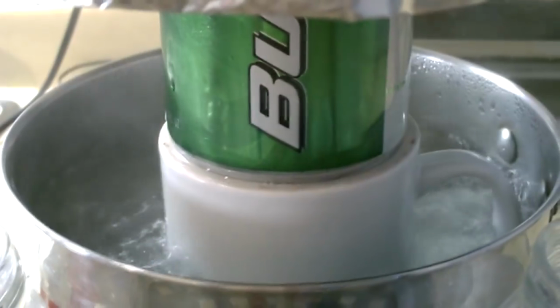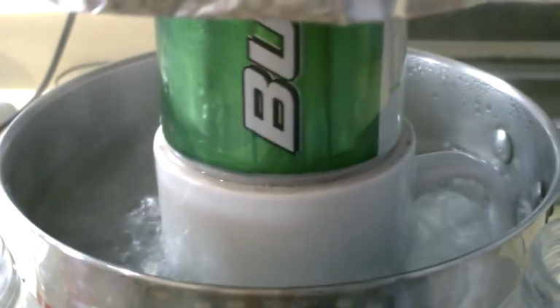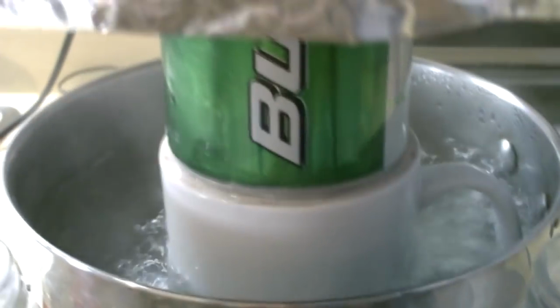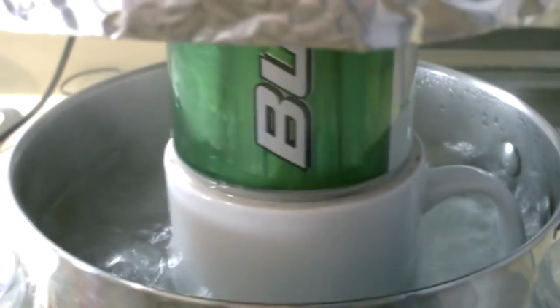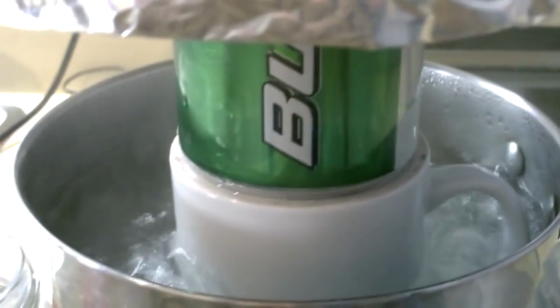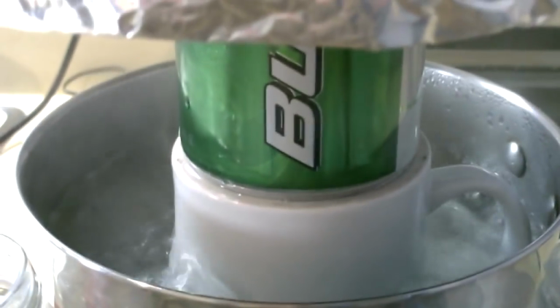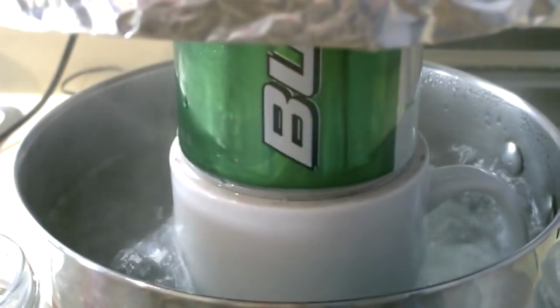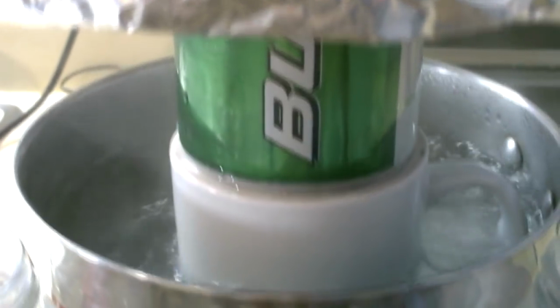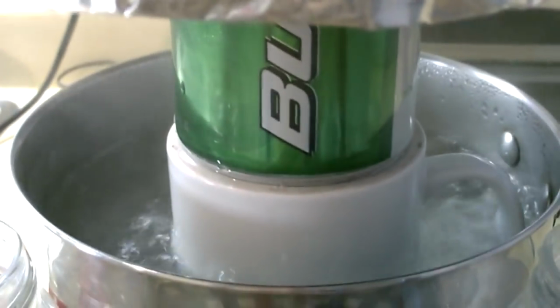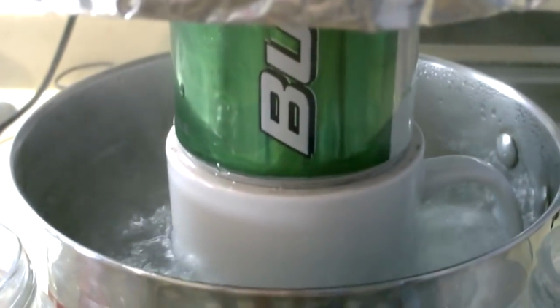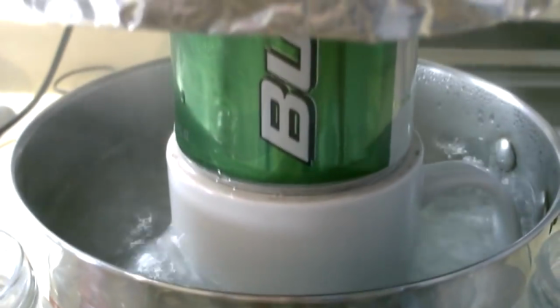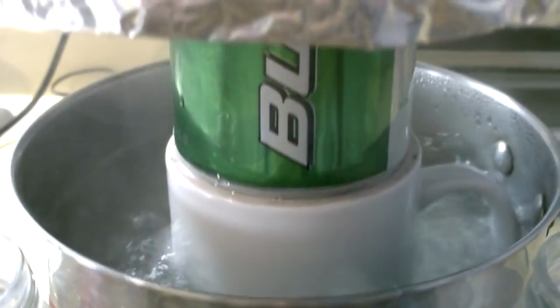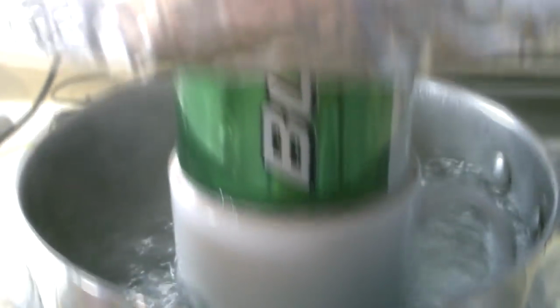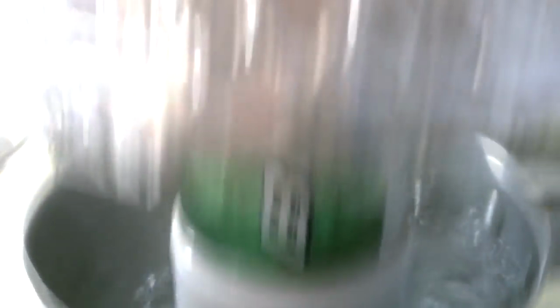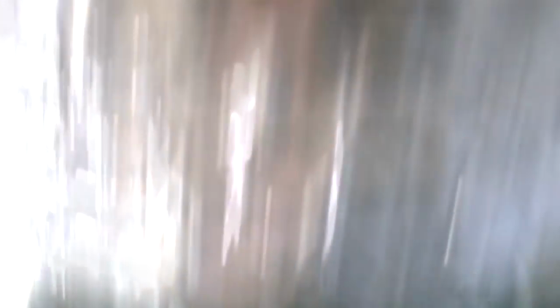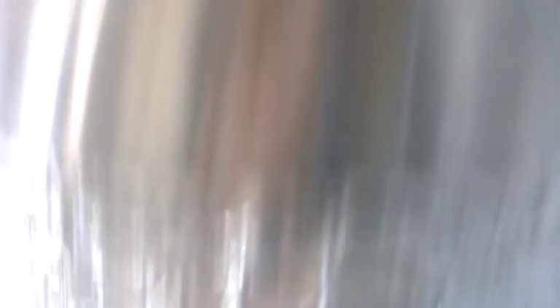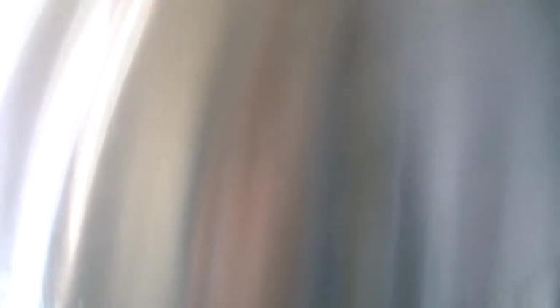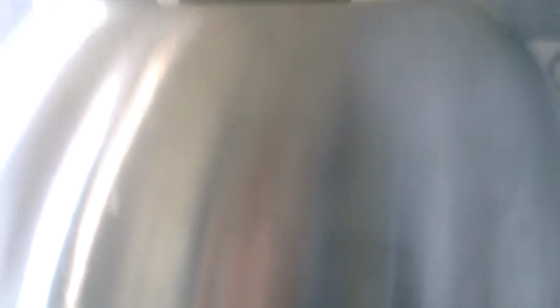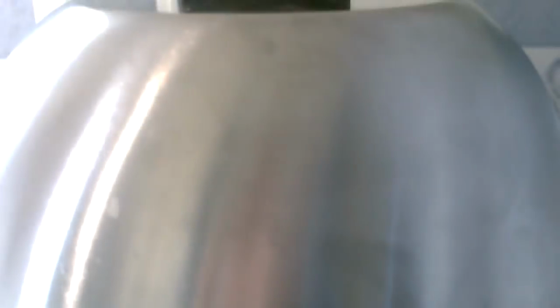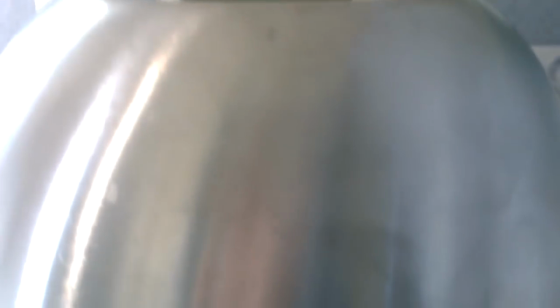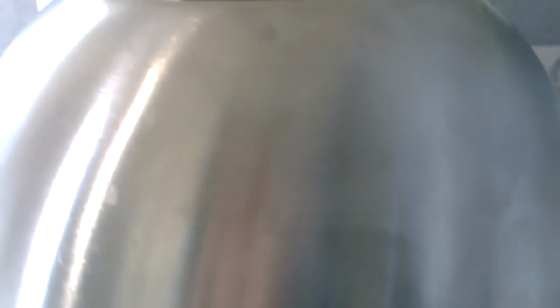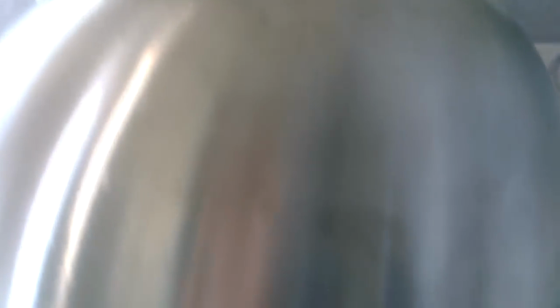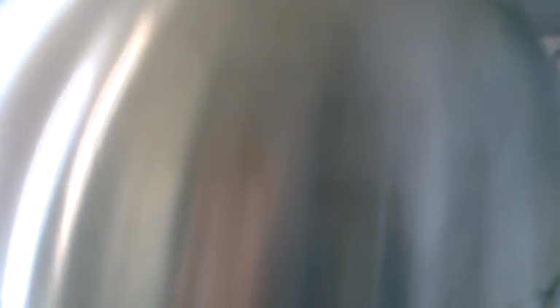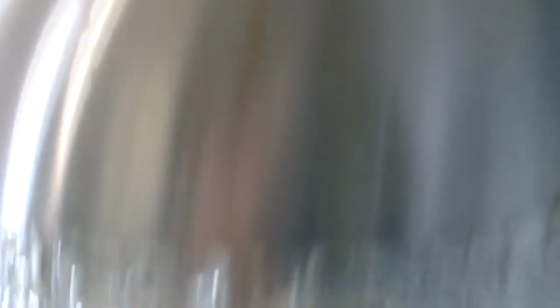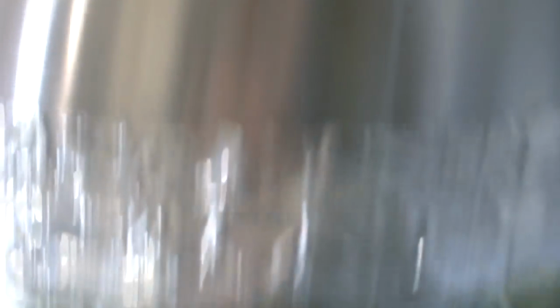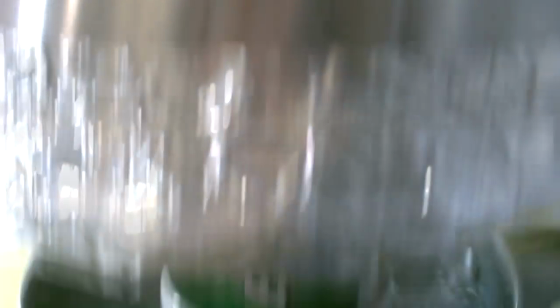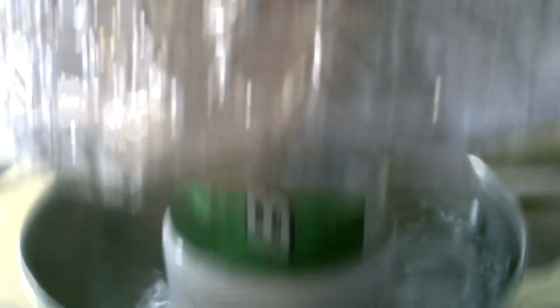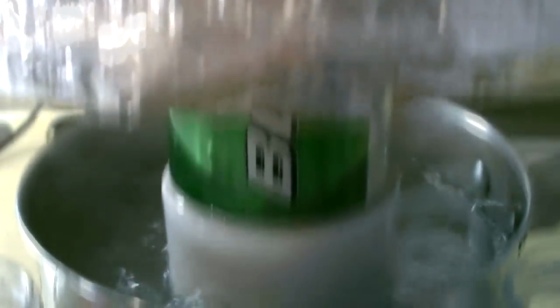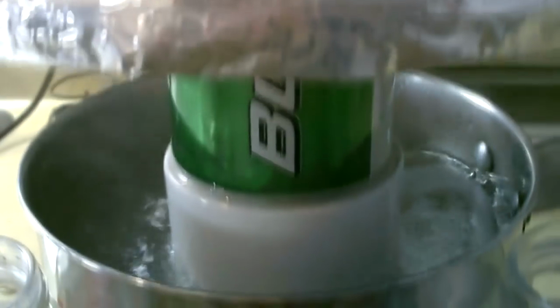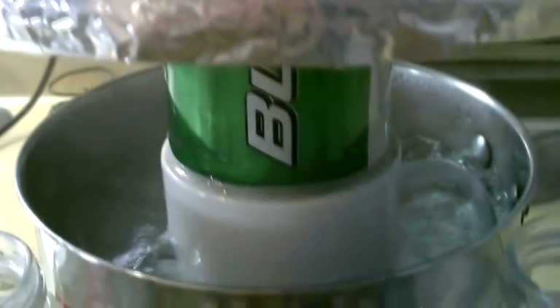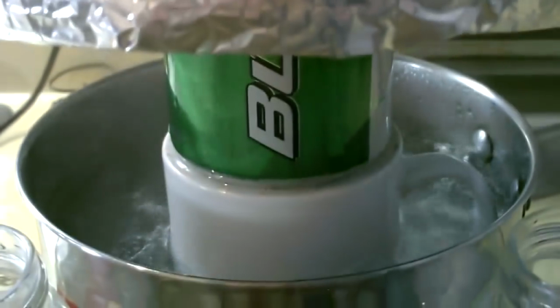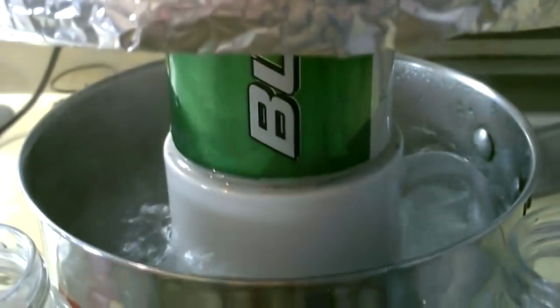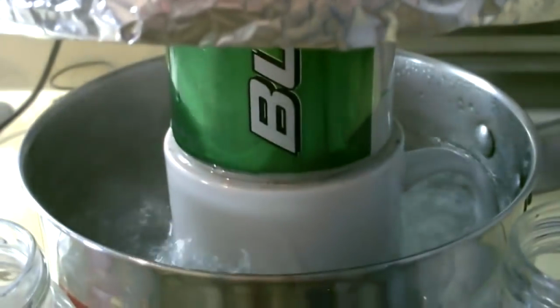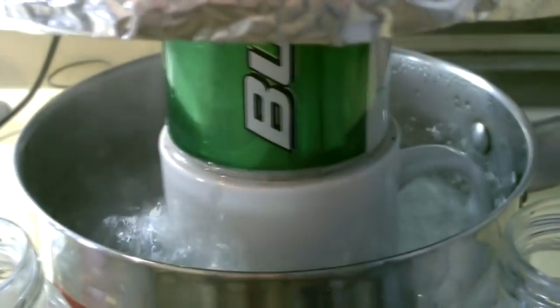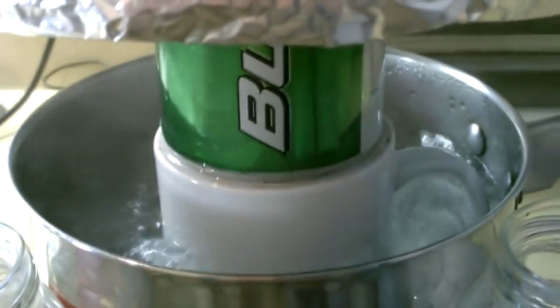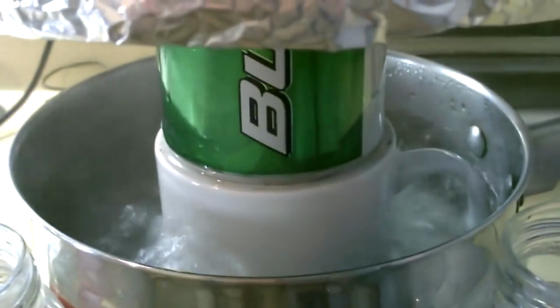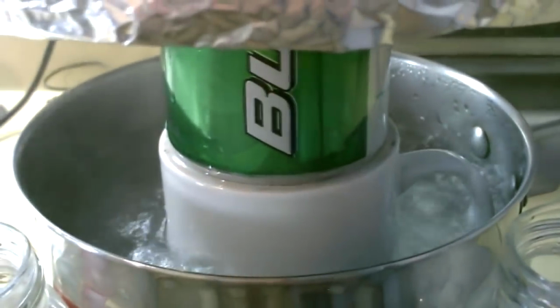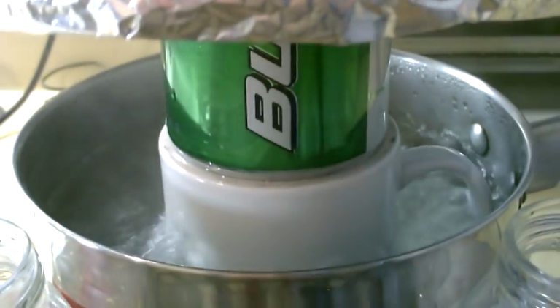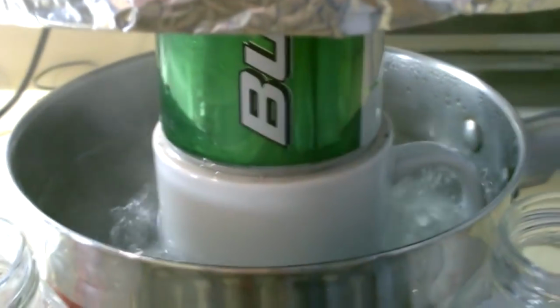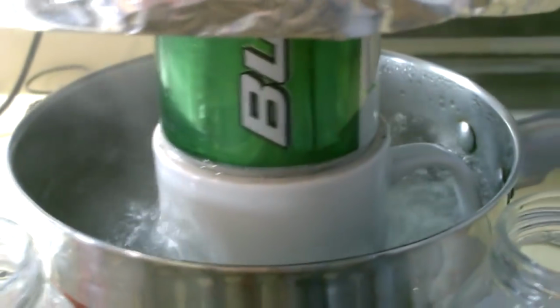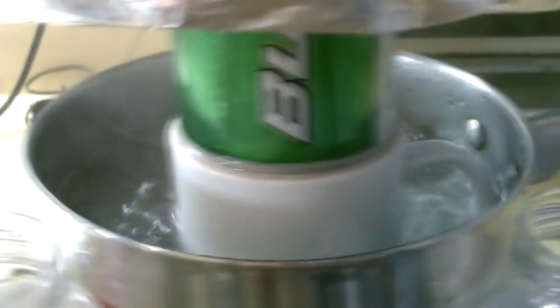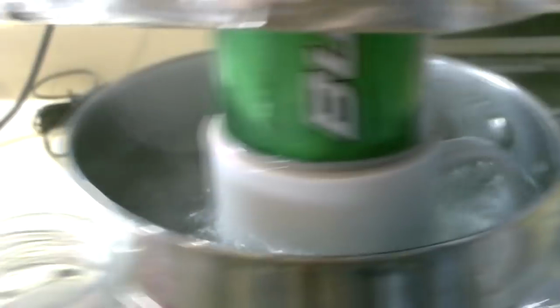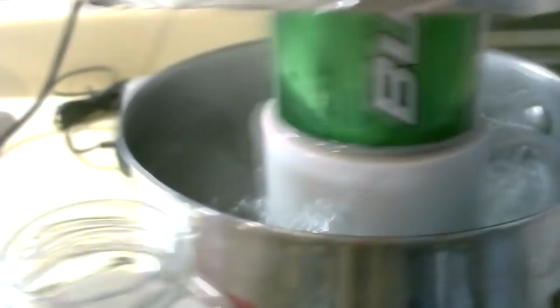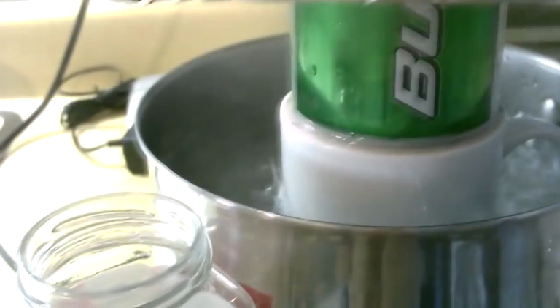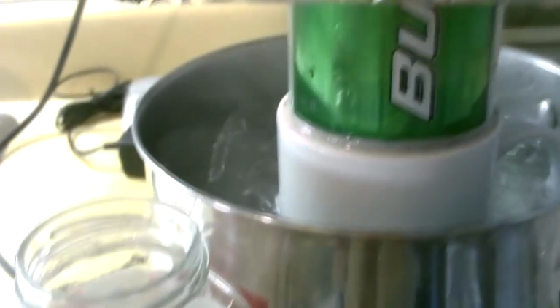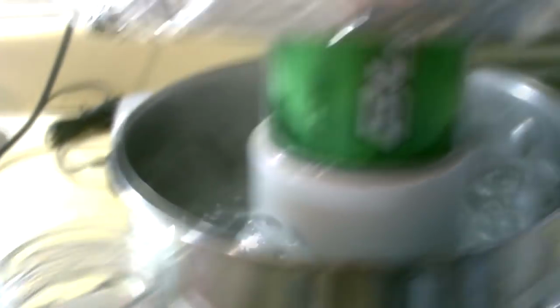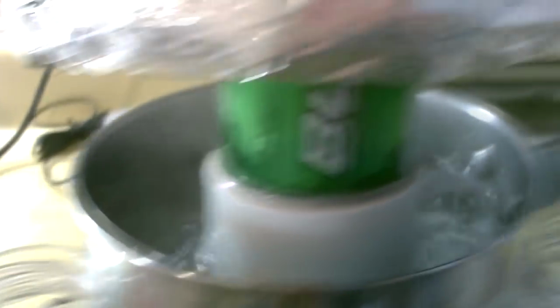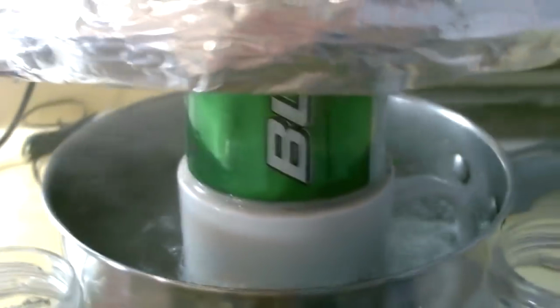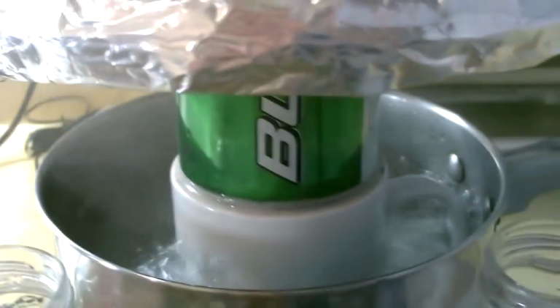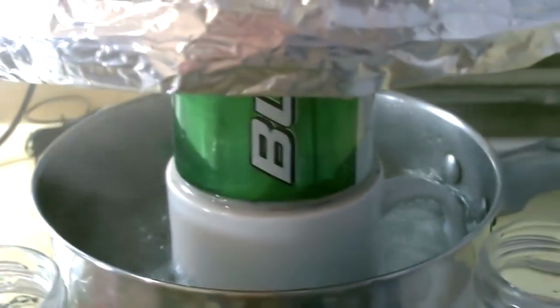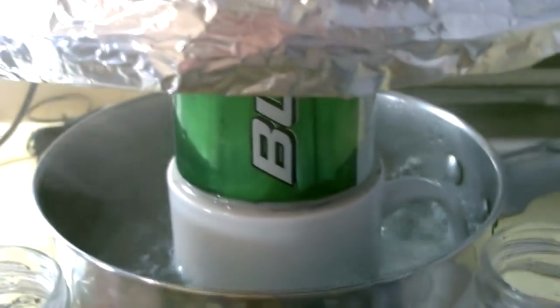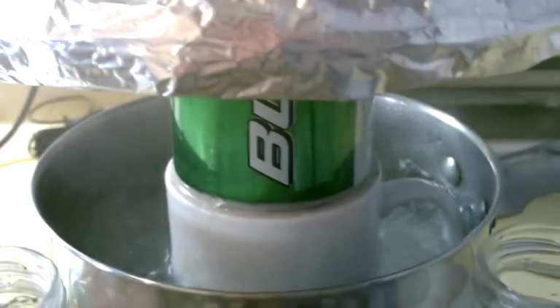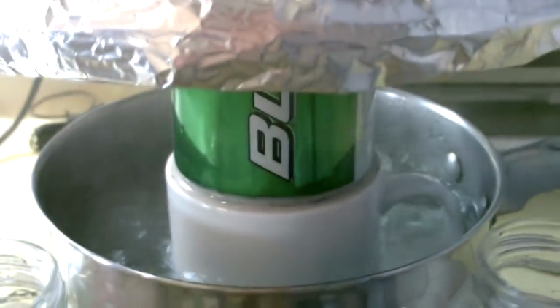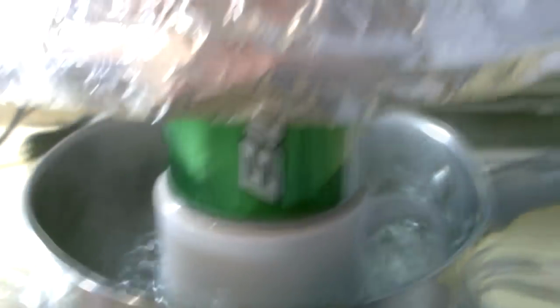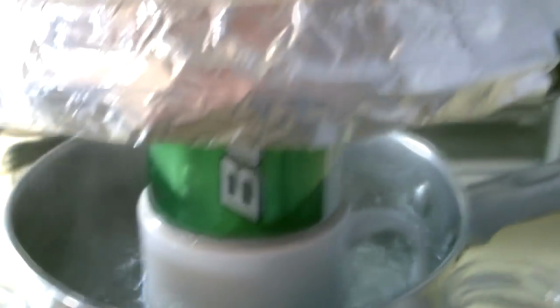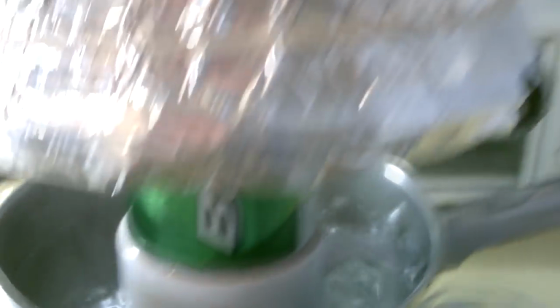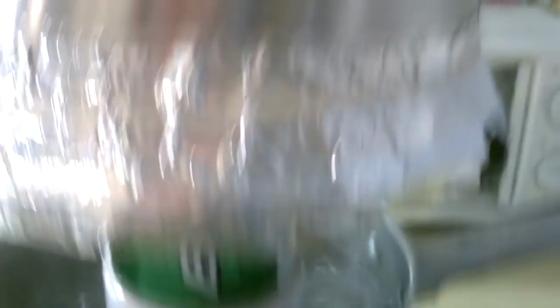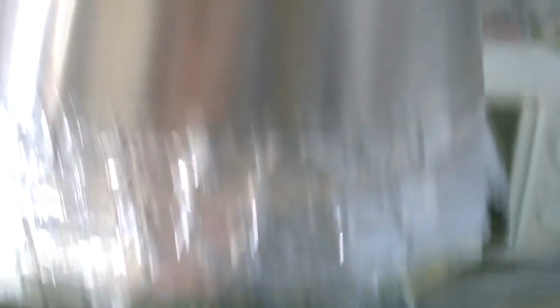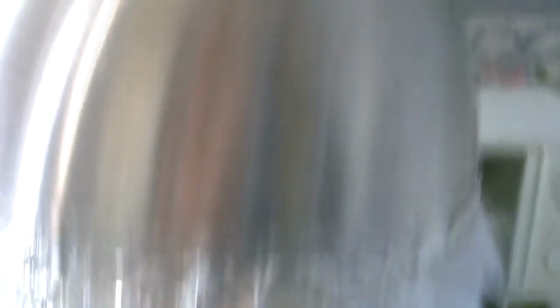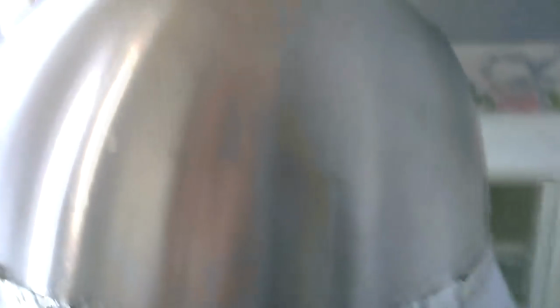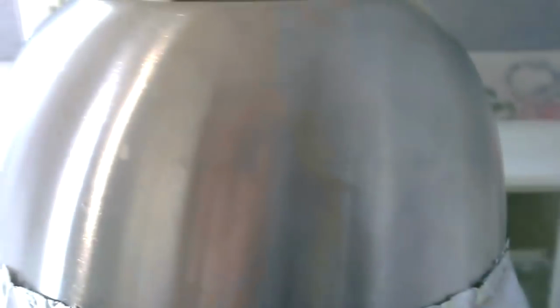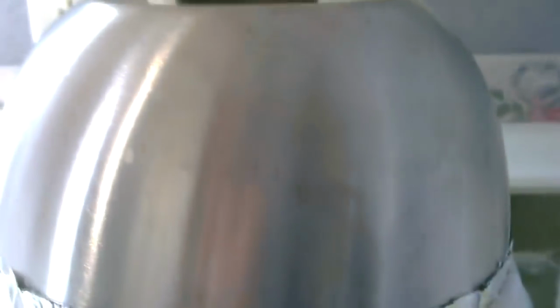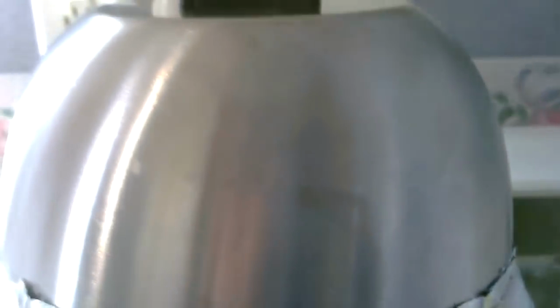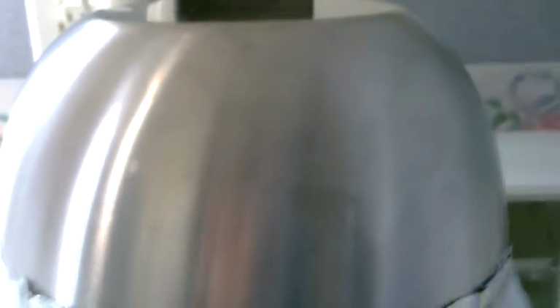Hey there, just a quick vid to show you how to make a little homemade water distiller, just out of stuff you probably have around your house already. I didn't have to buy anything for this.